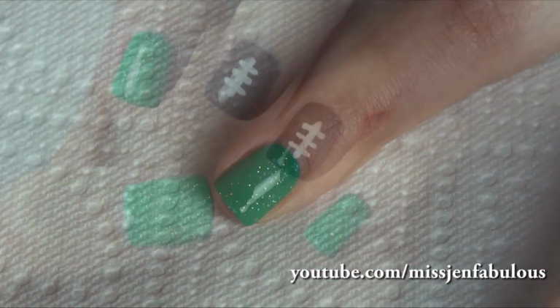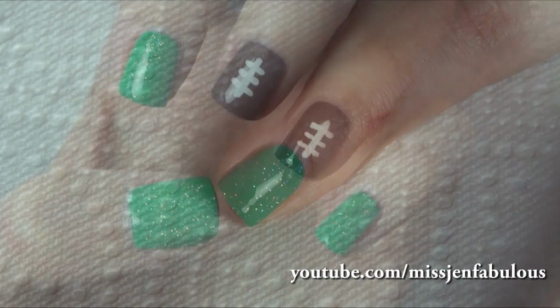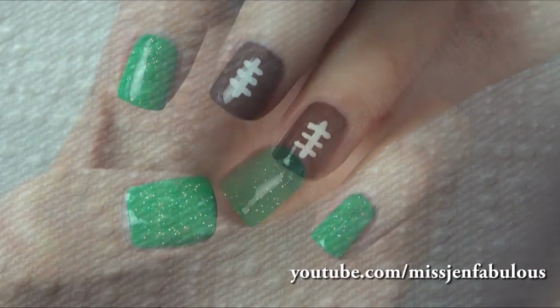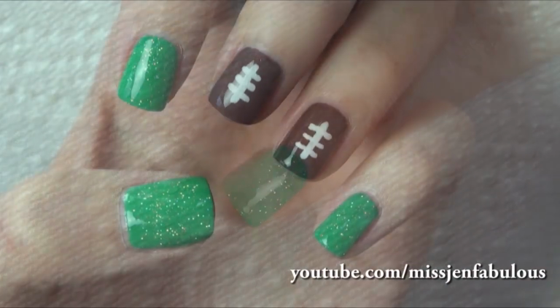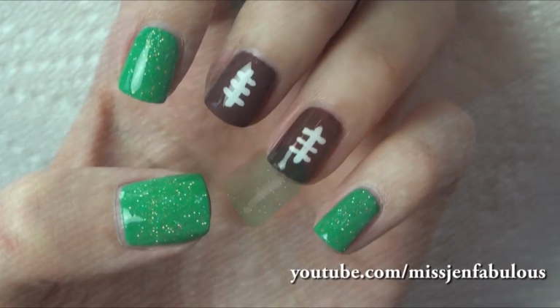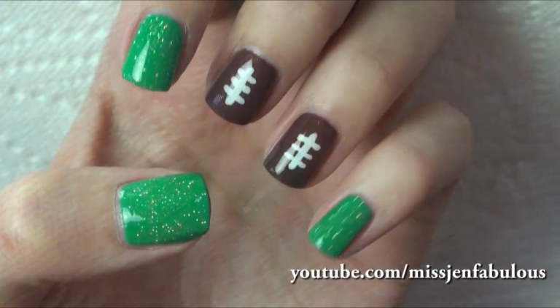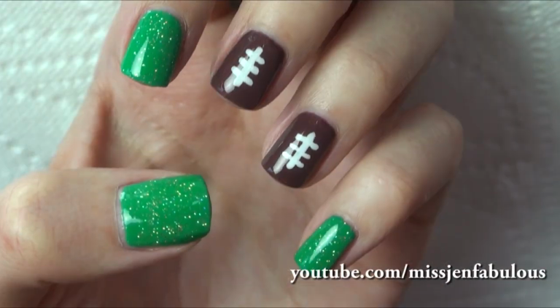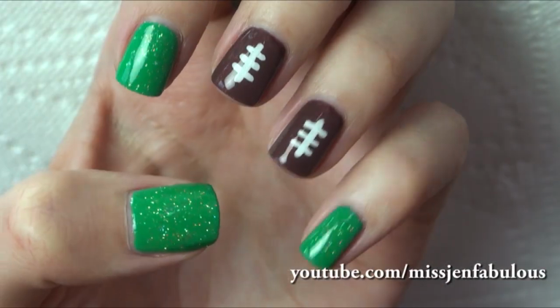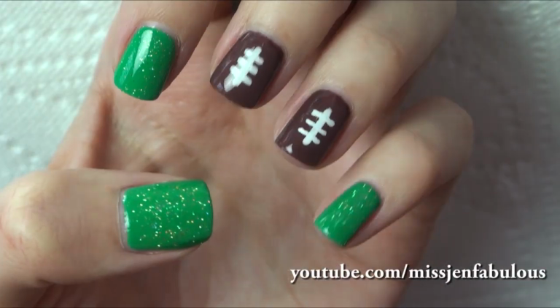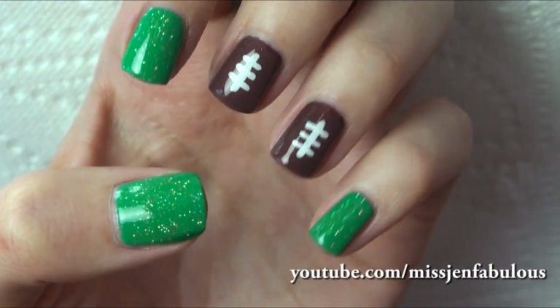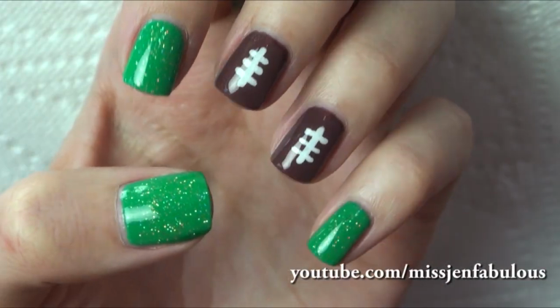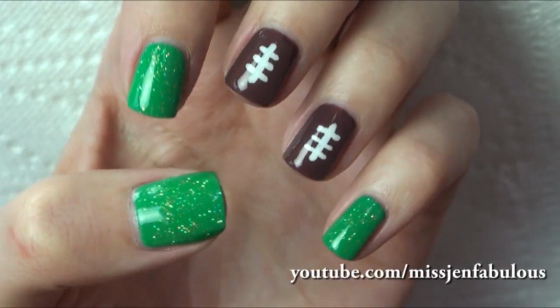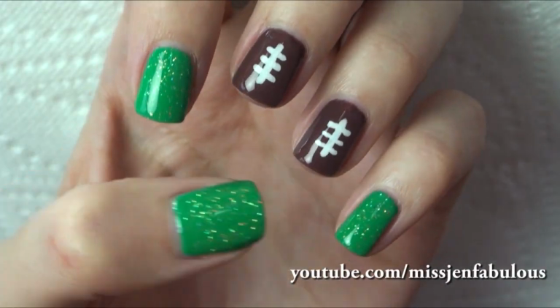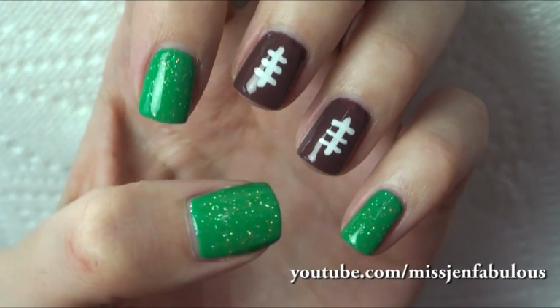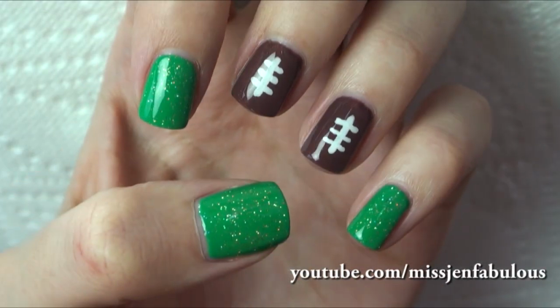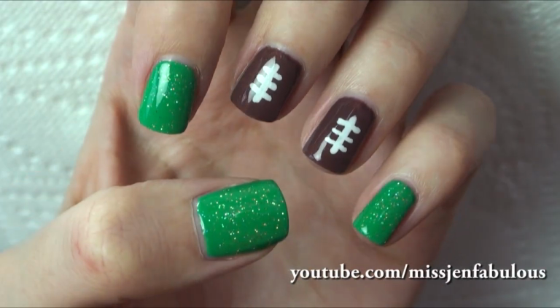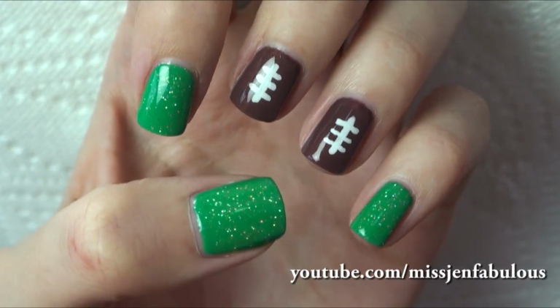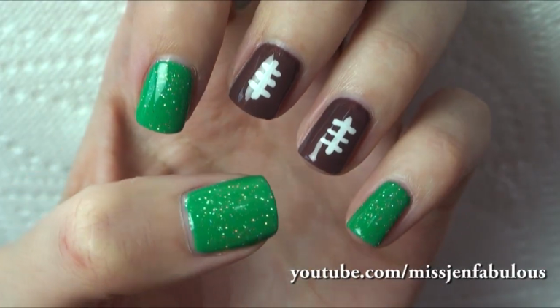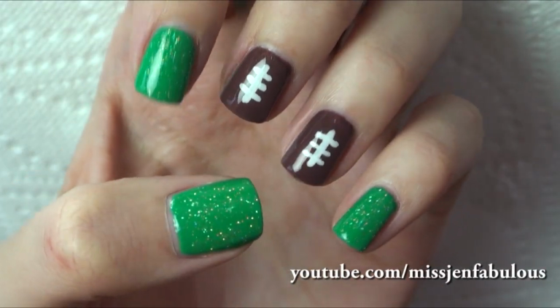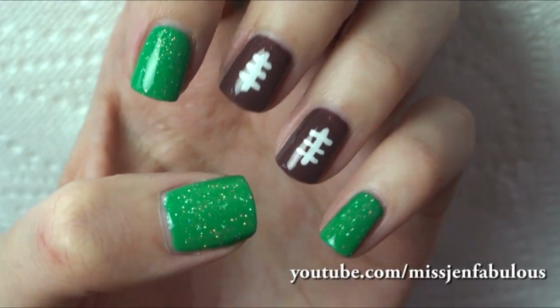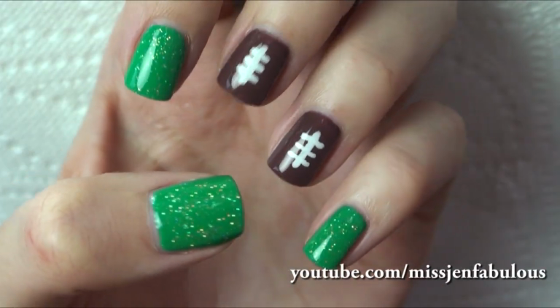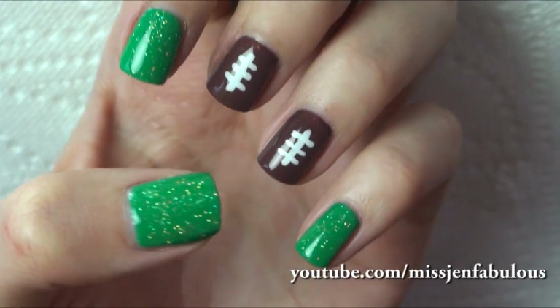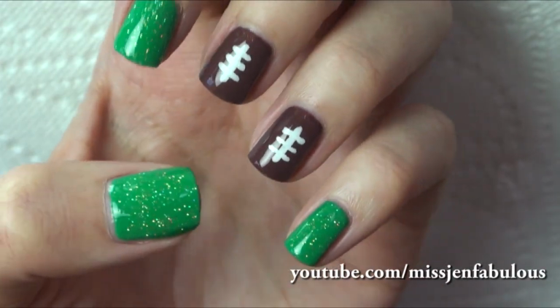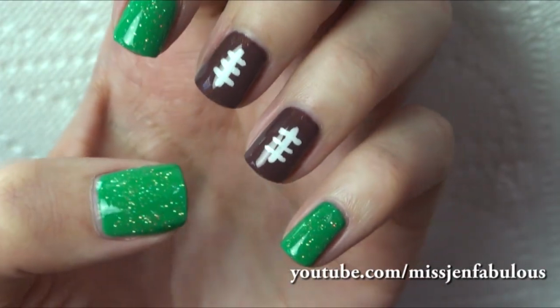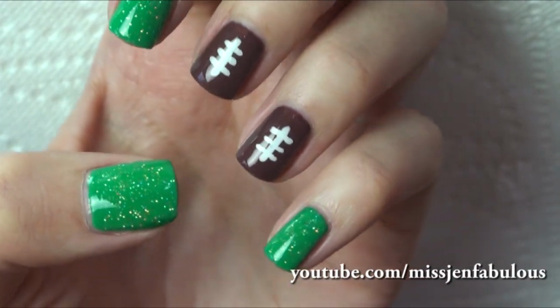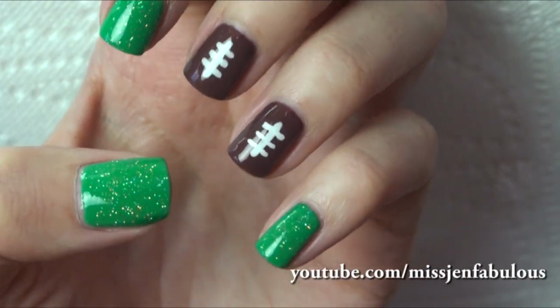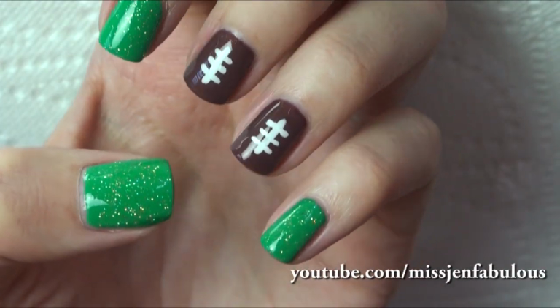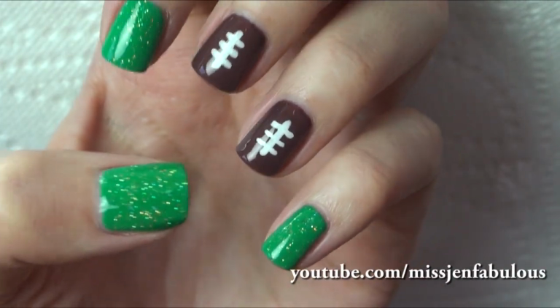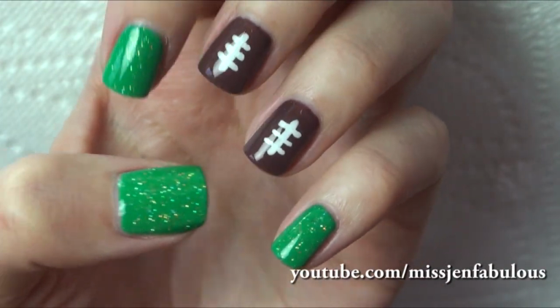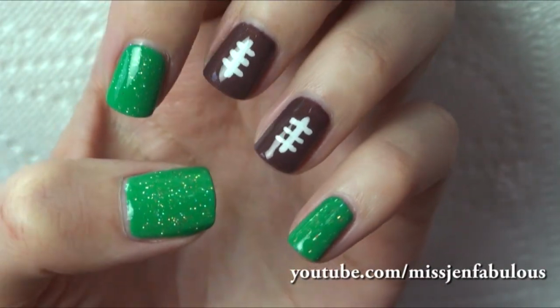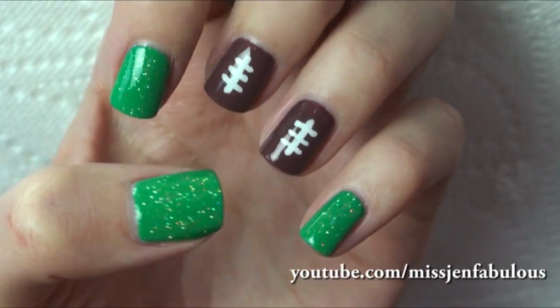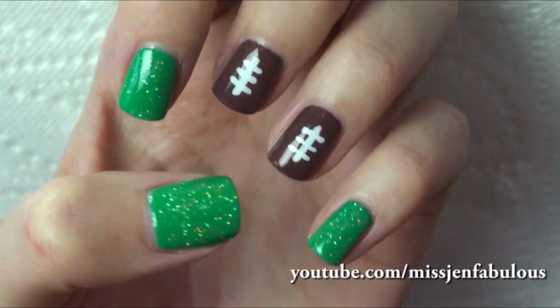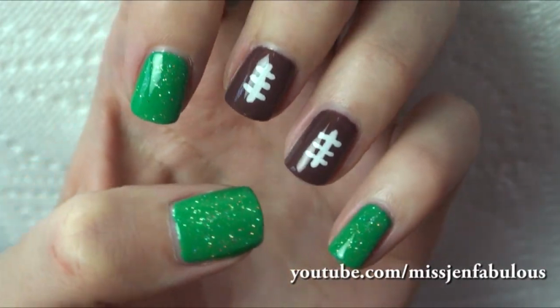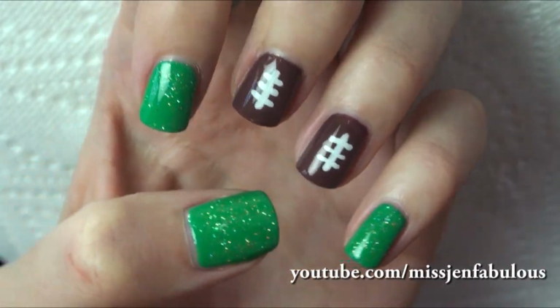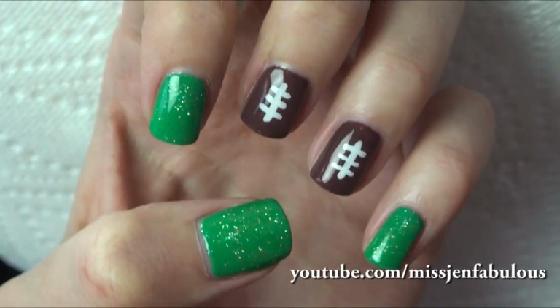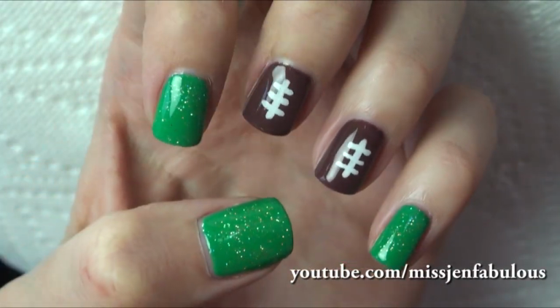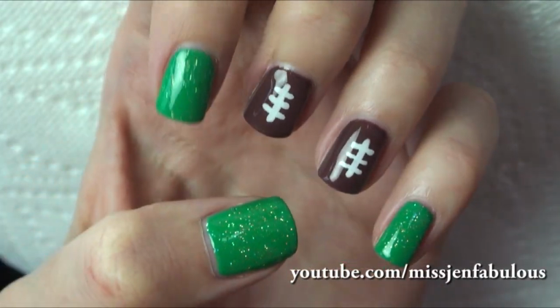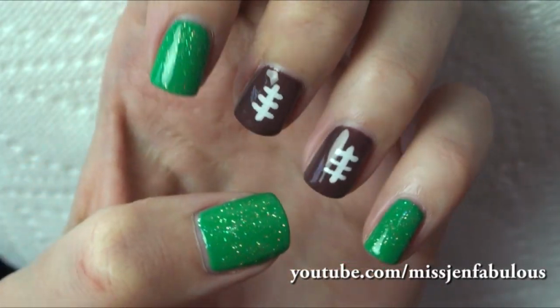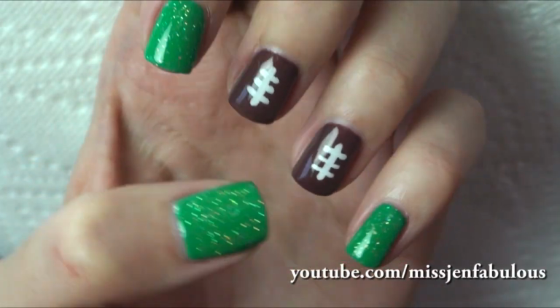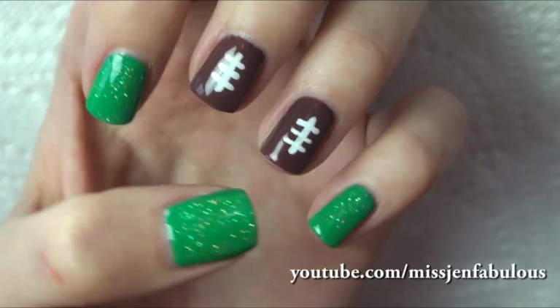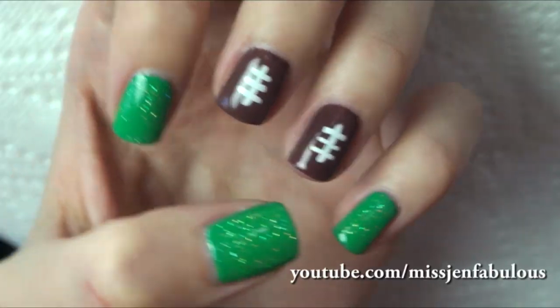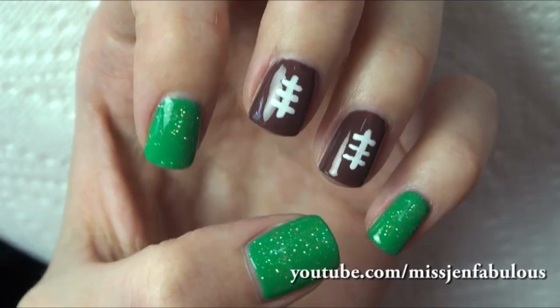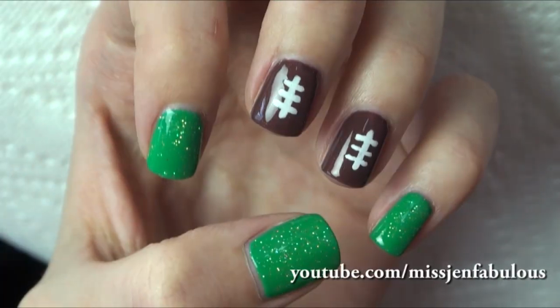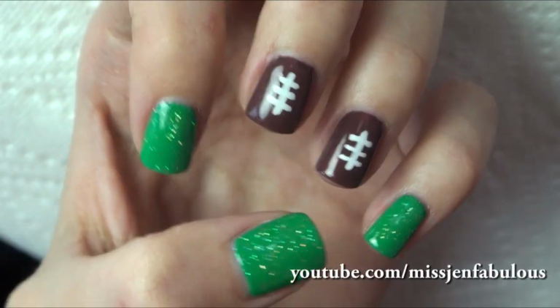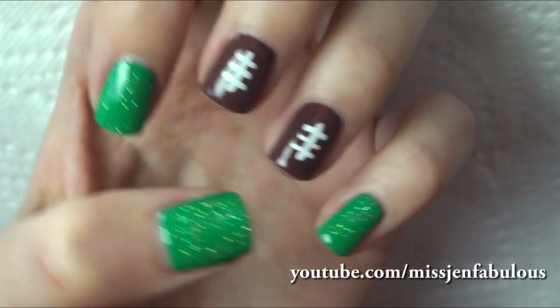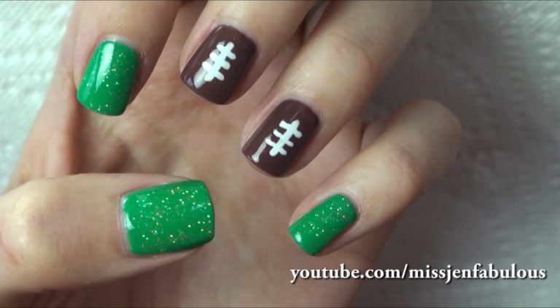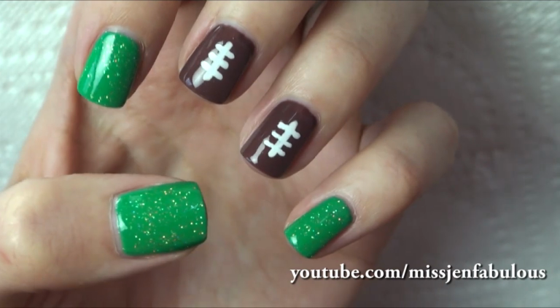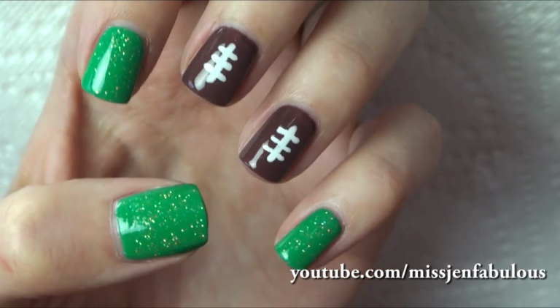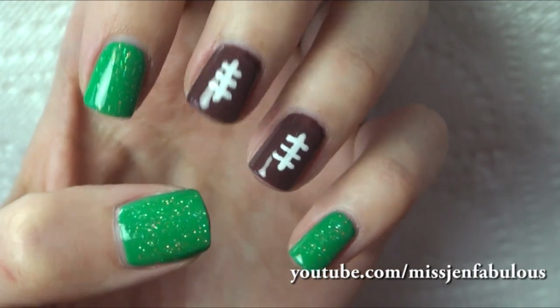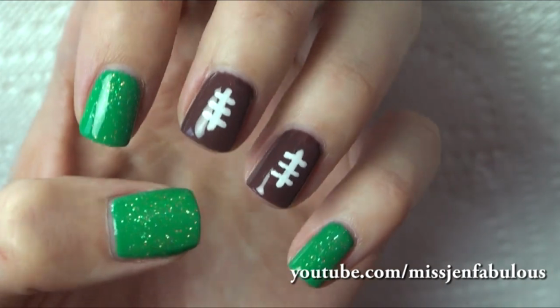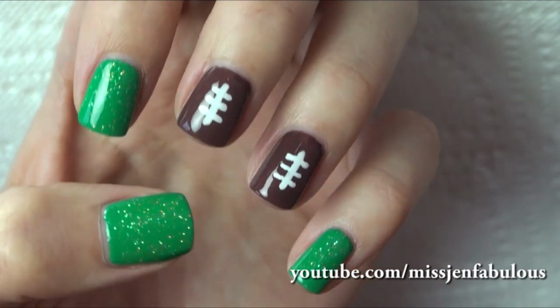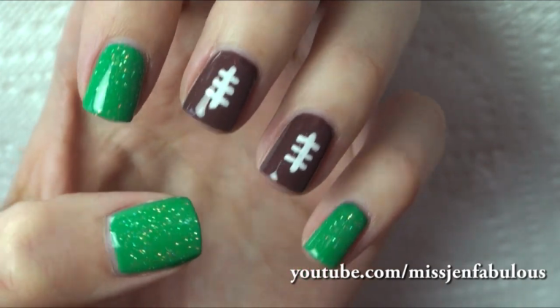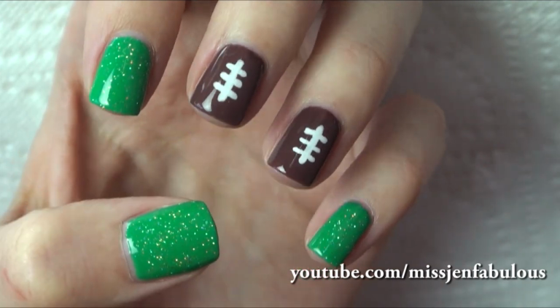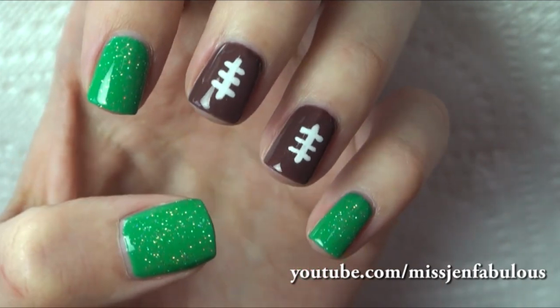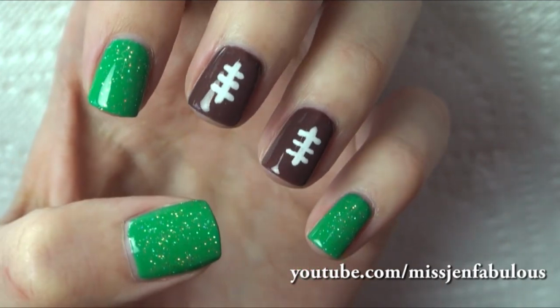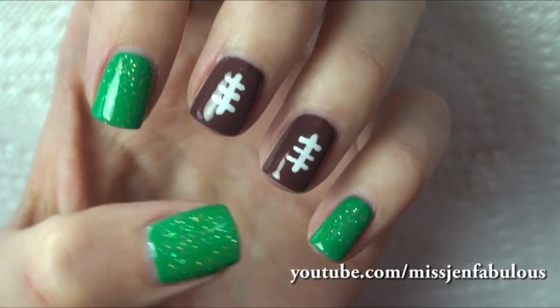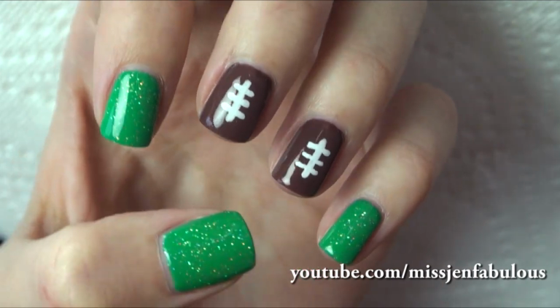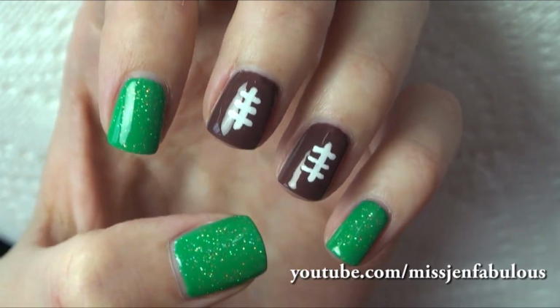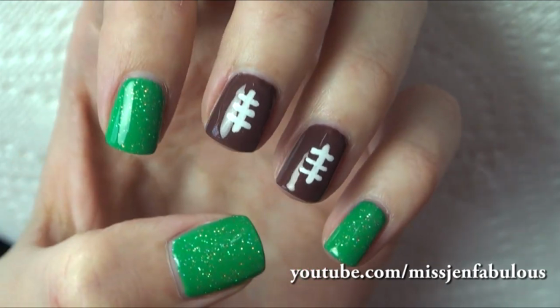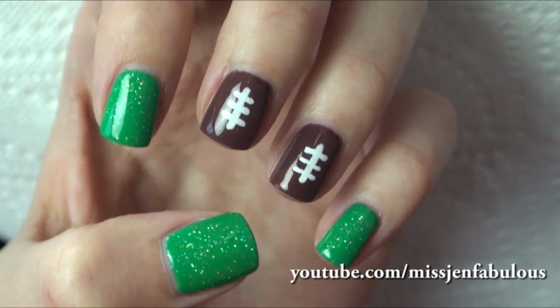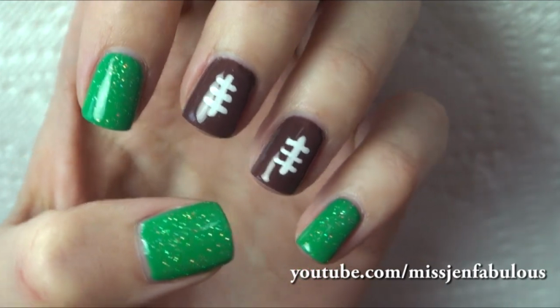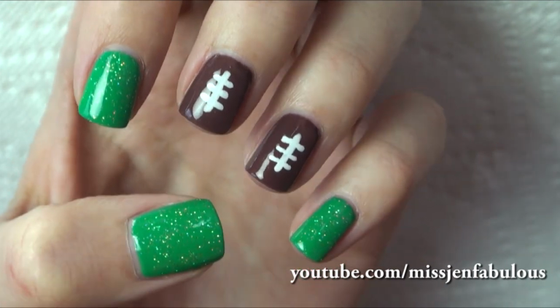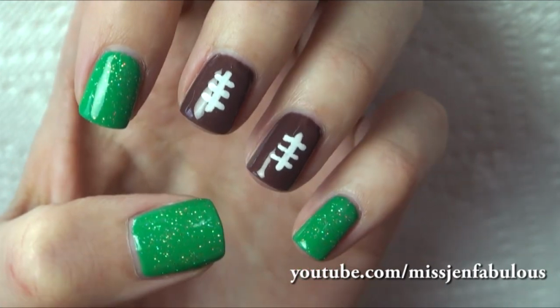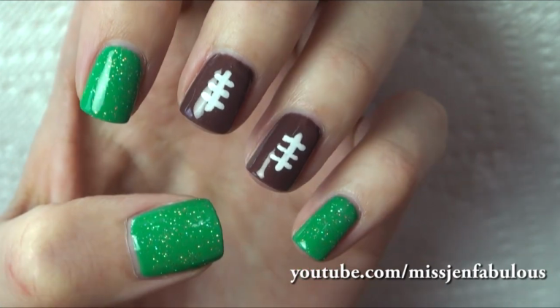So here you have your finished cute festive nails for the Super Bowl. Hope that you enjoyed it, and I will talk to you guys very soon. Bye!